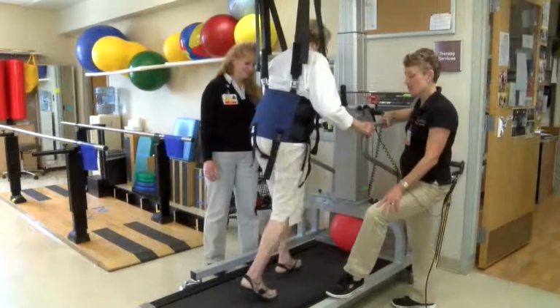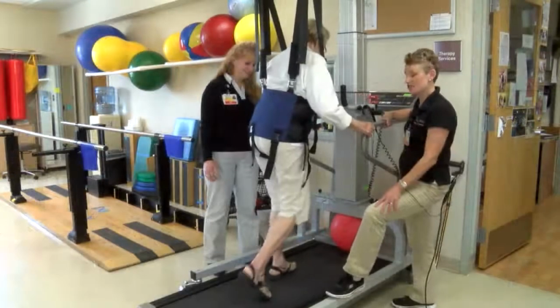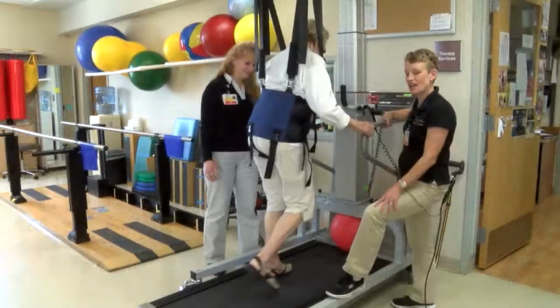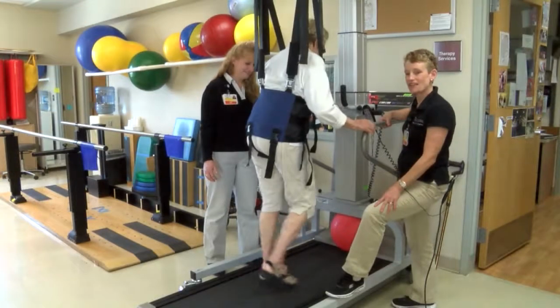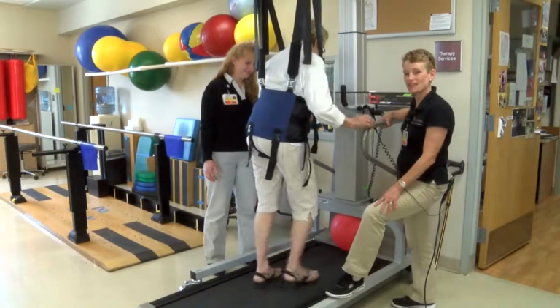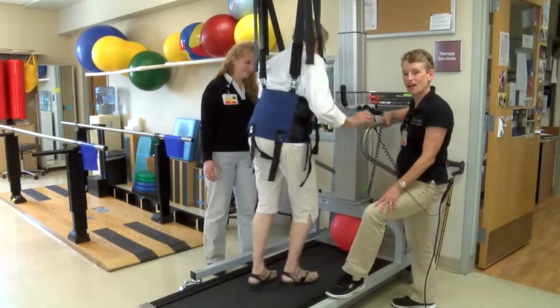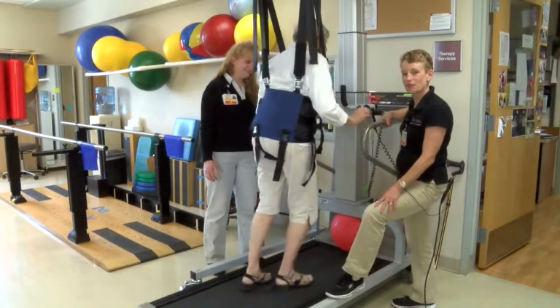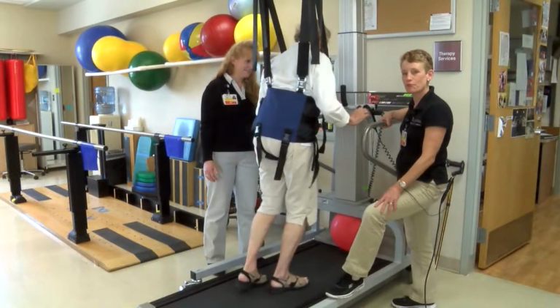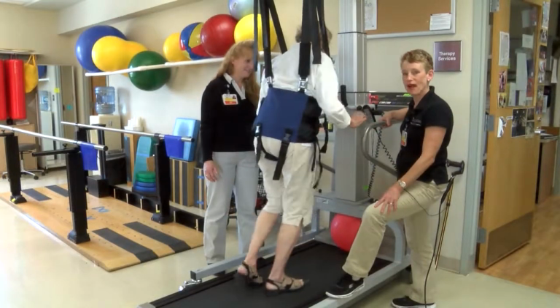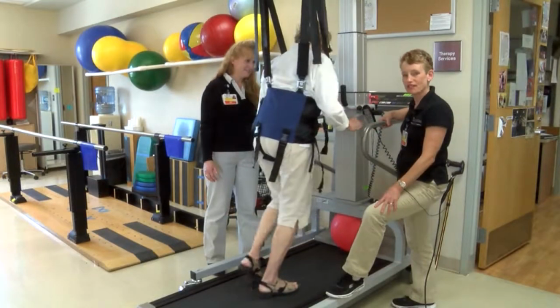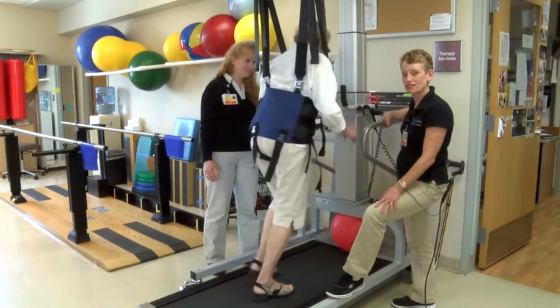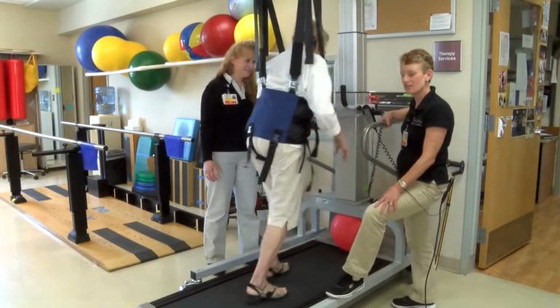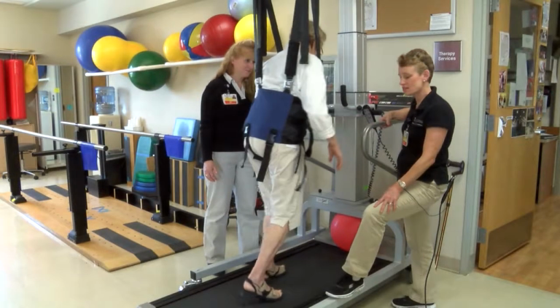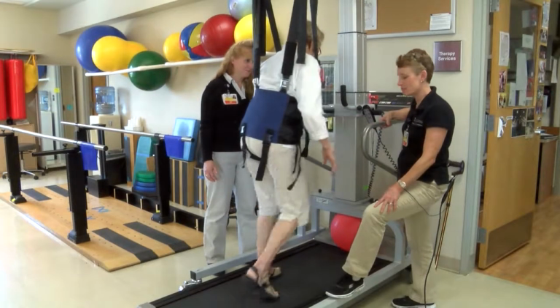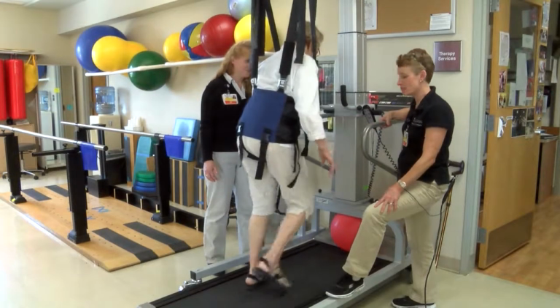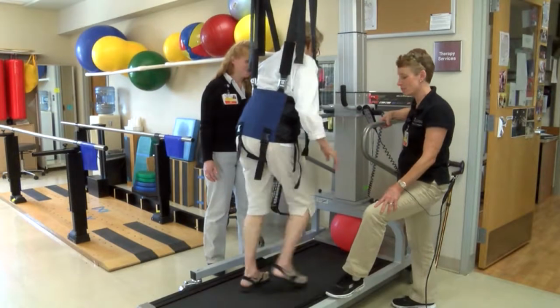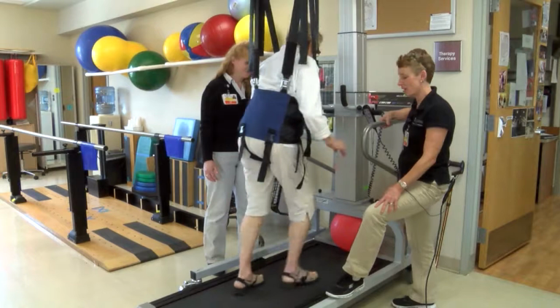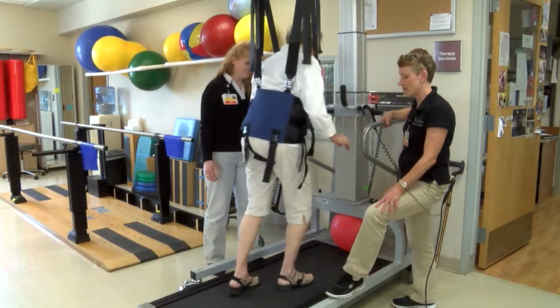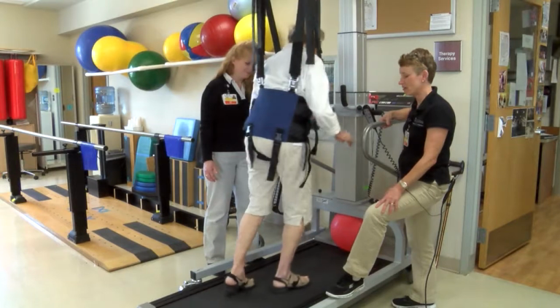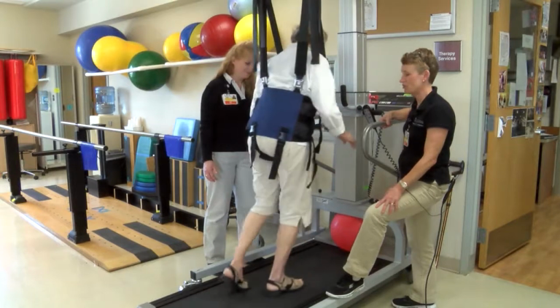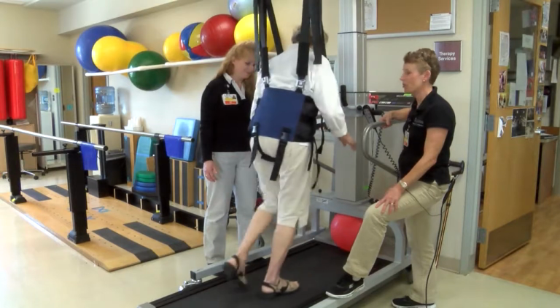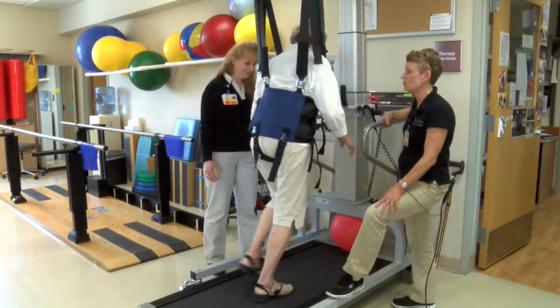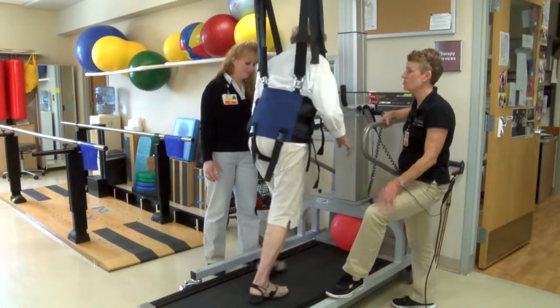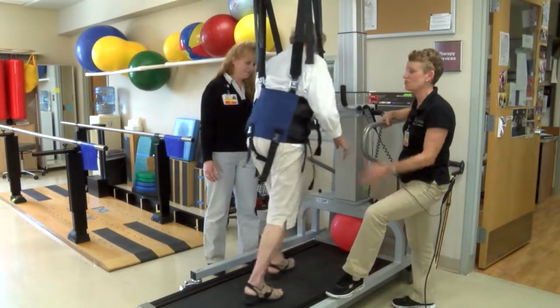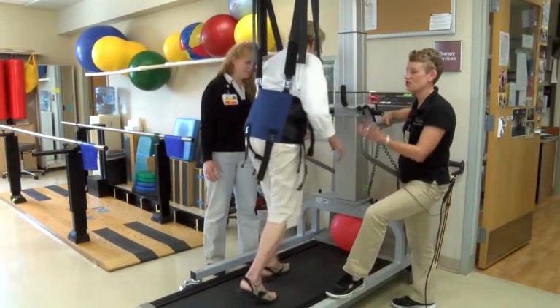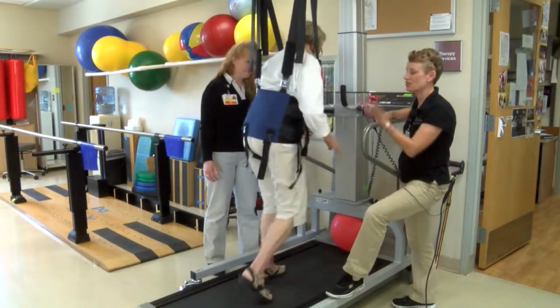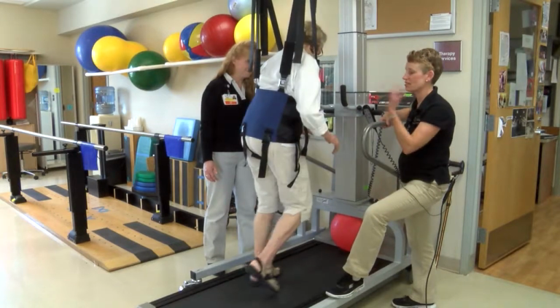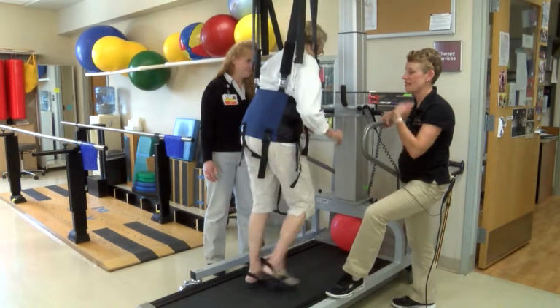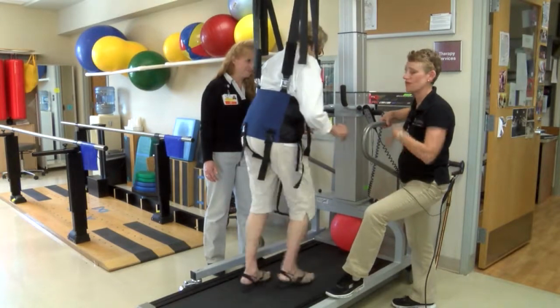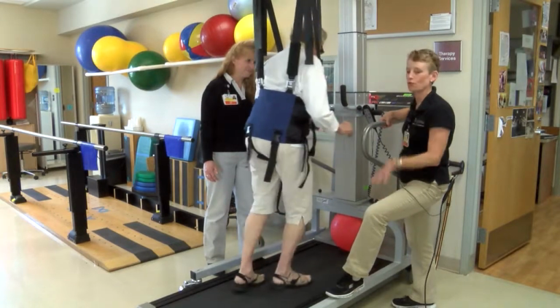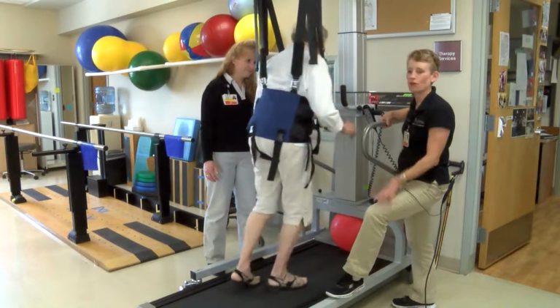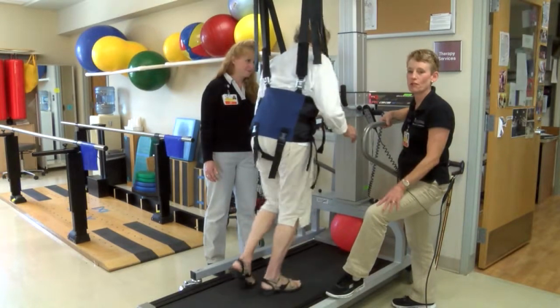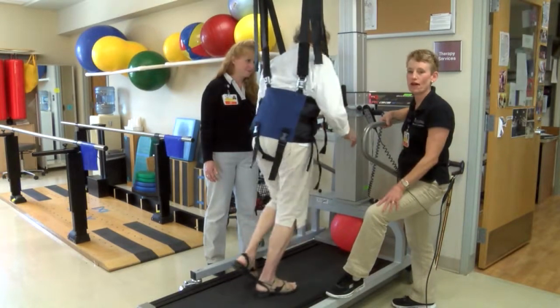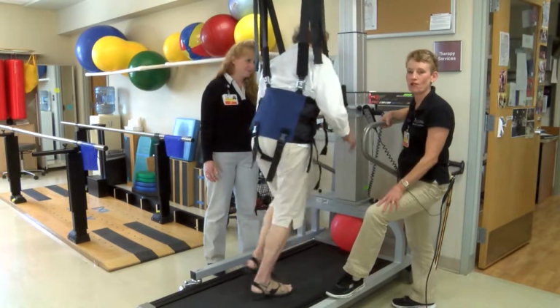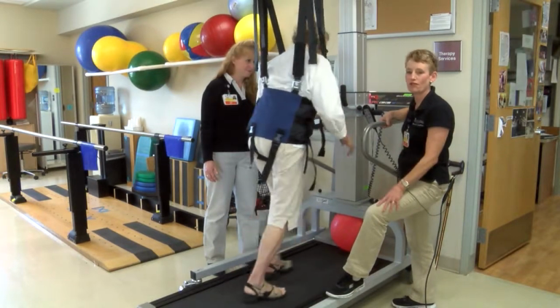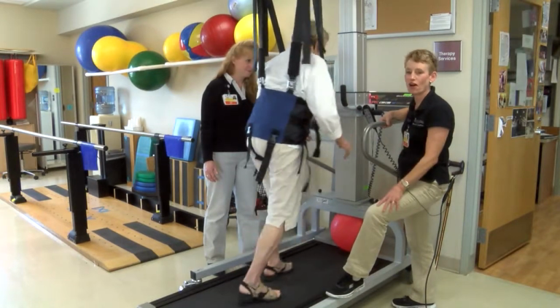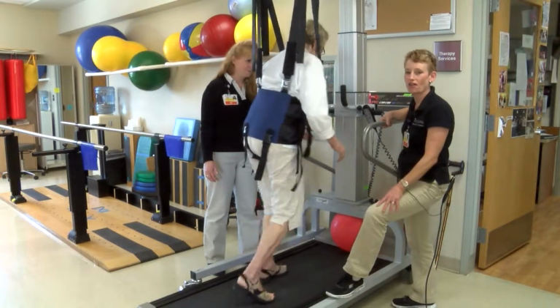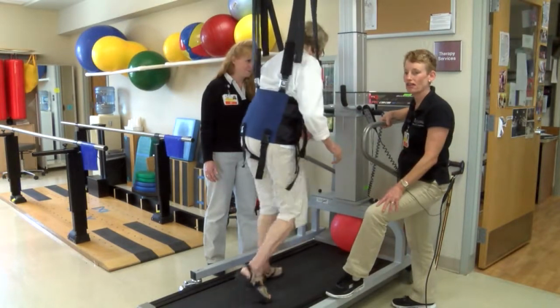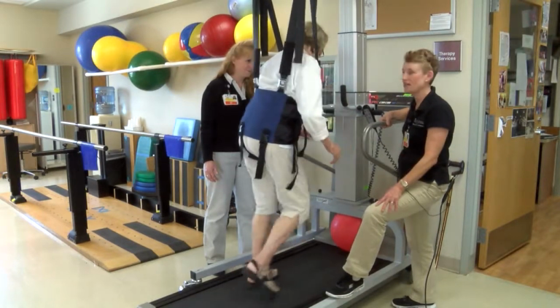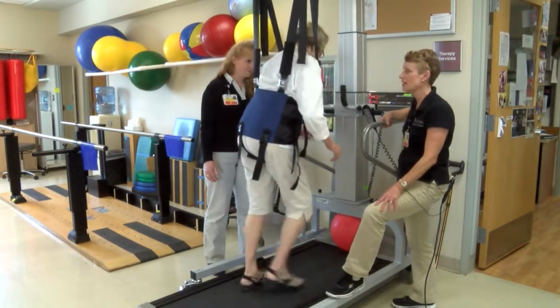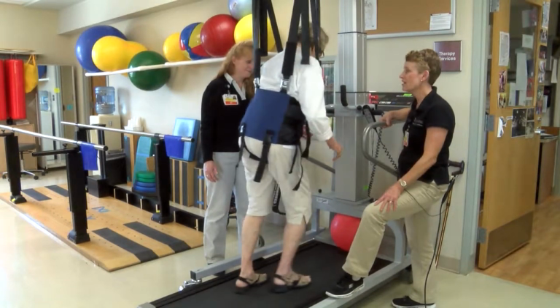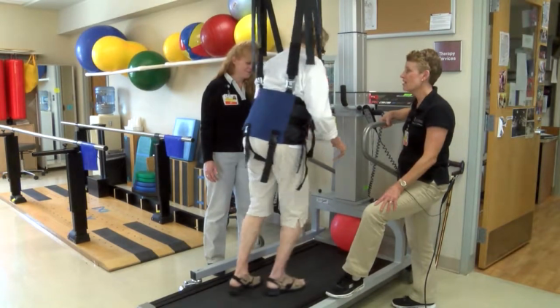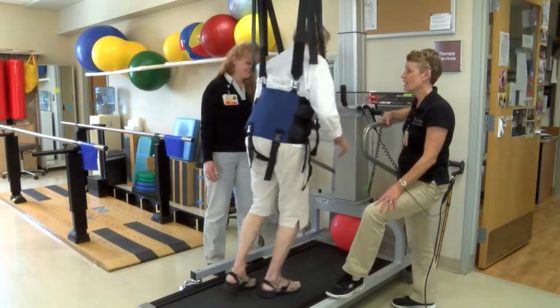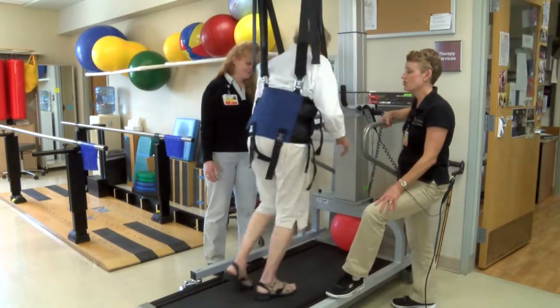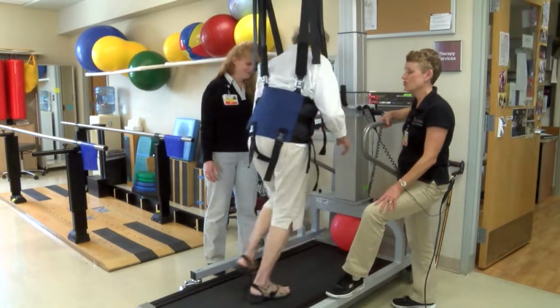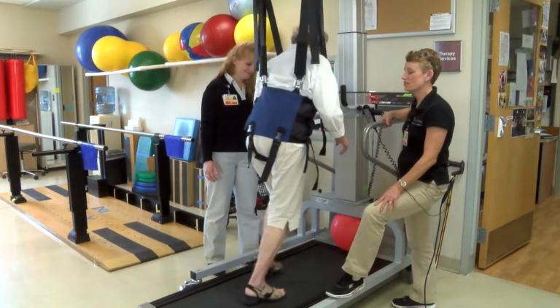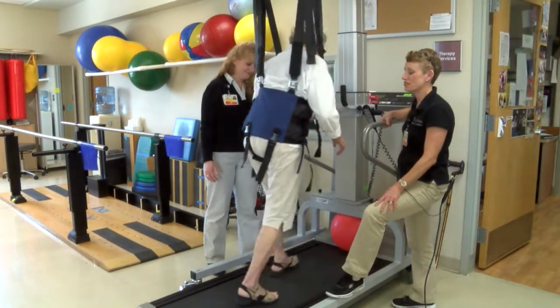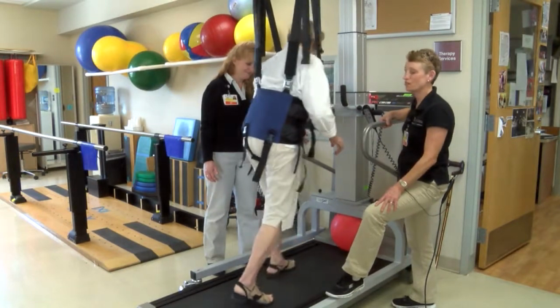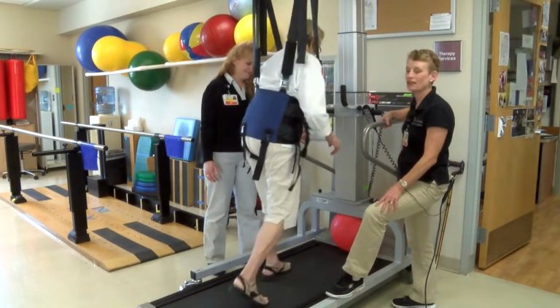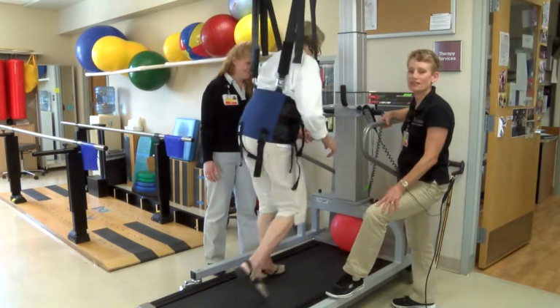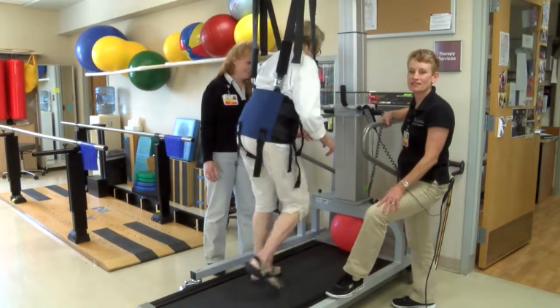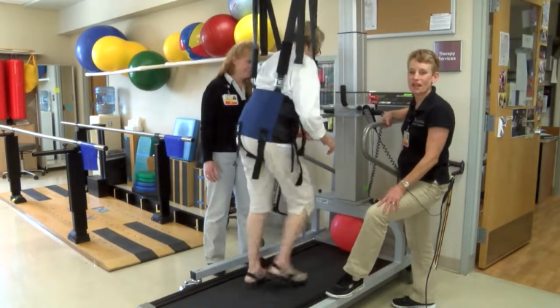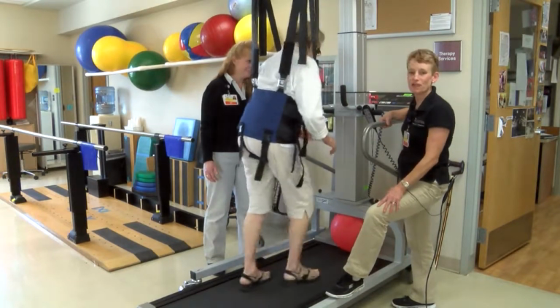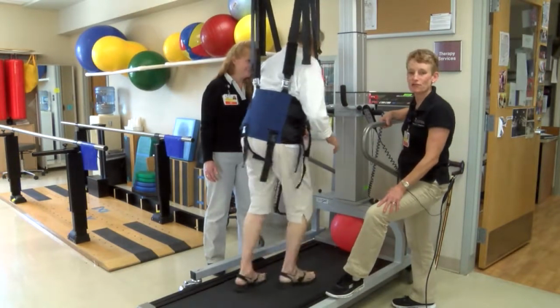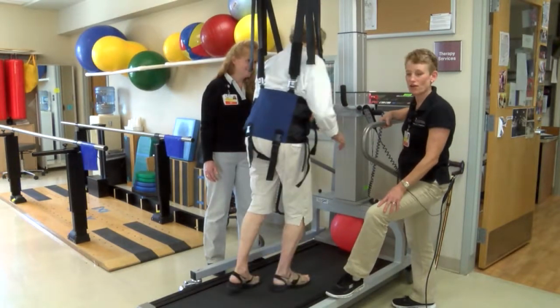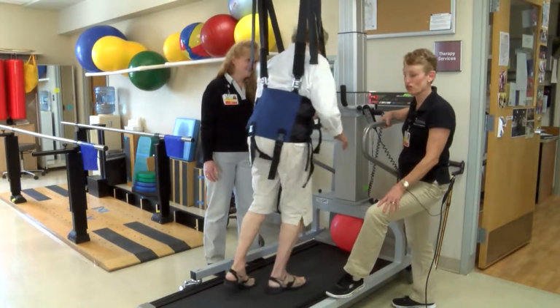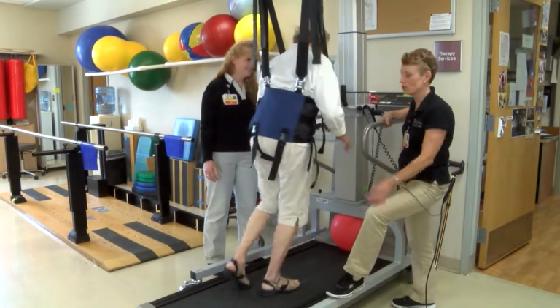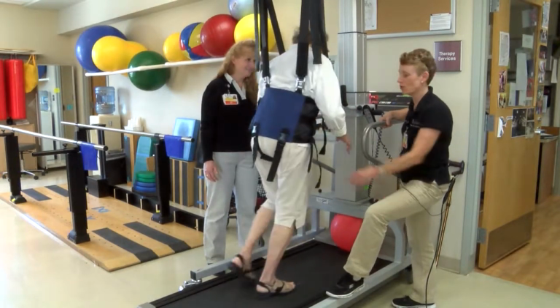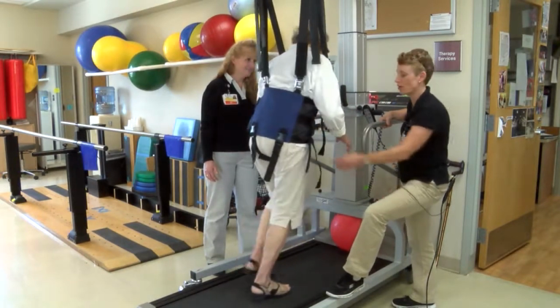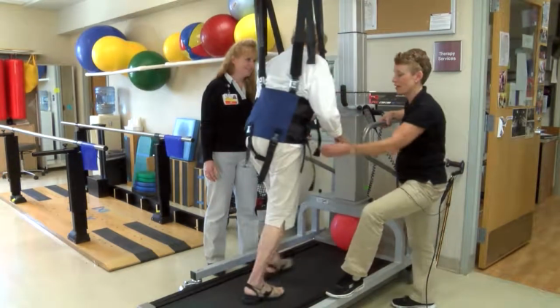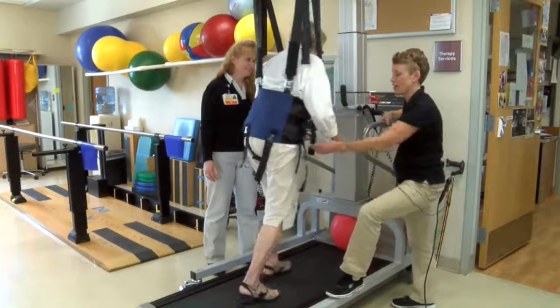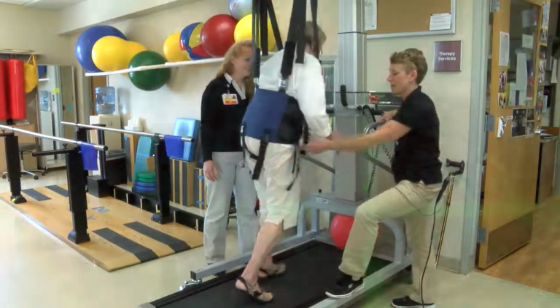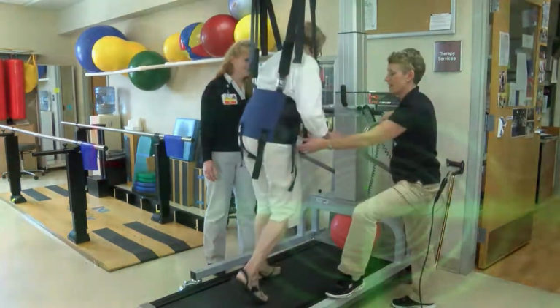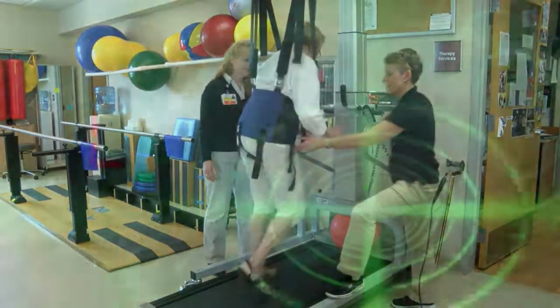It takes a lot of practice, but the good news is she doesn't have to worry about falling and she's completely safe while she's working on this.